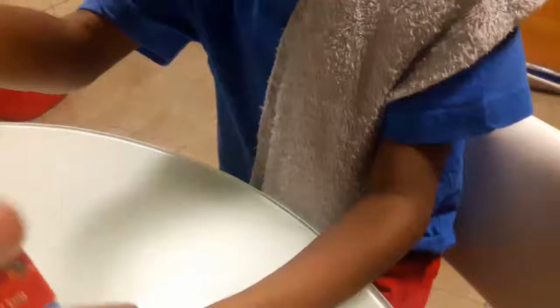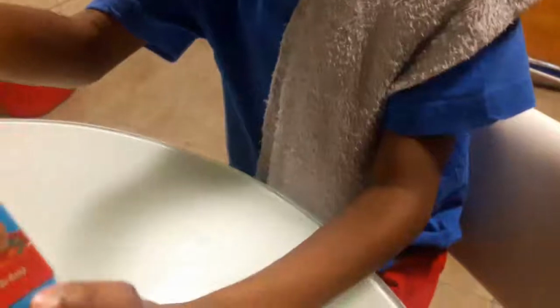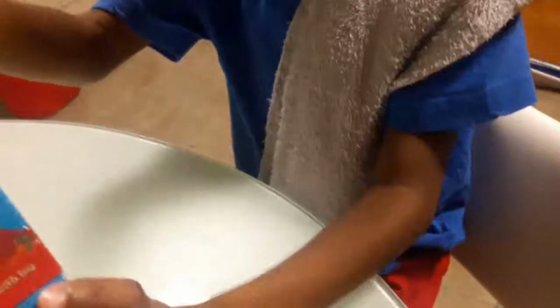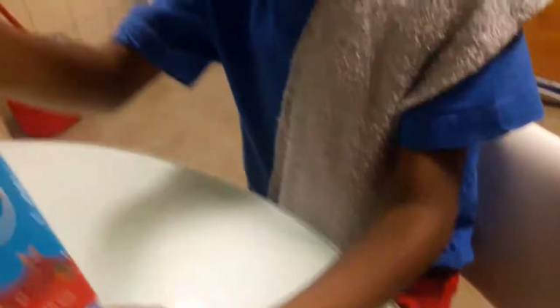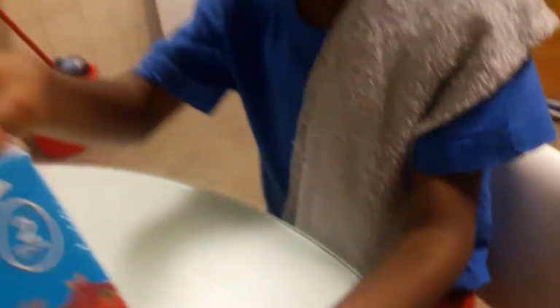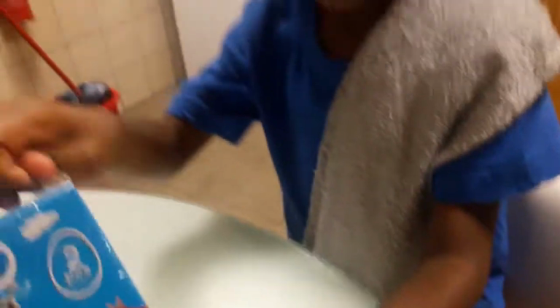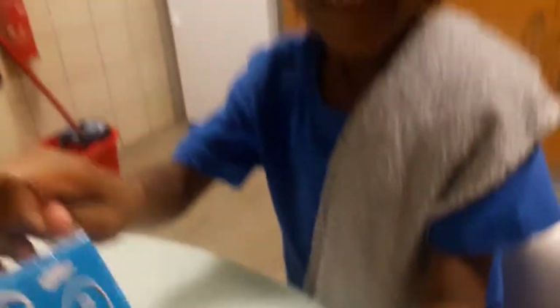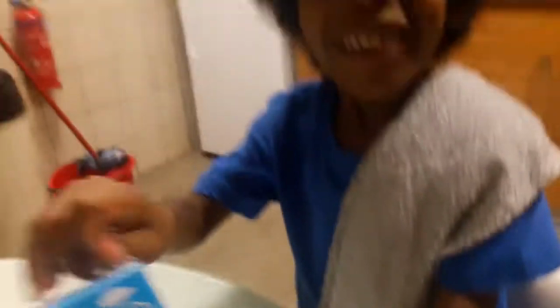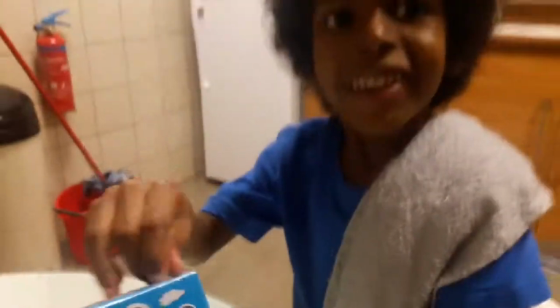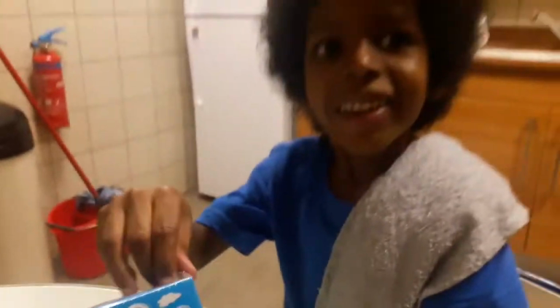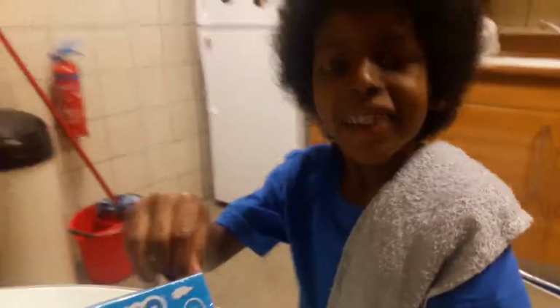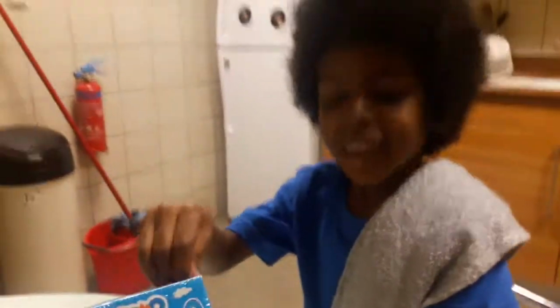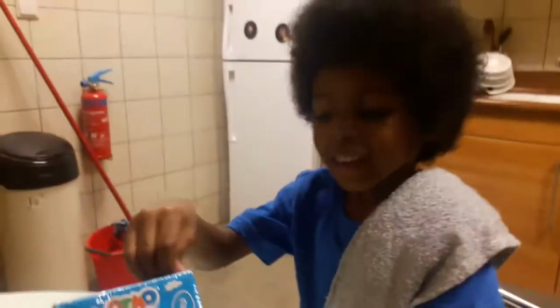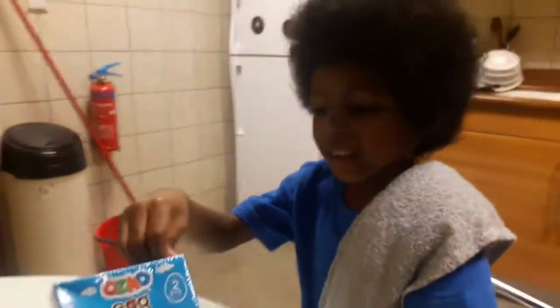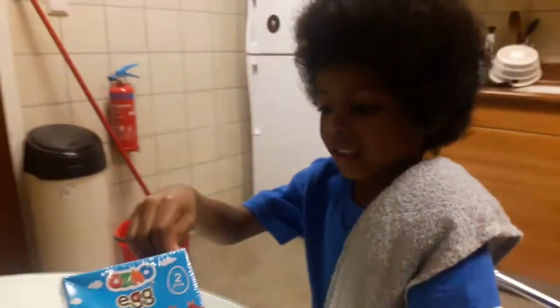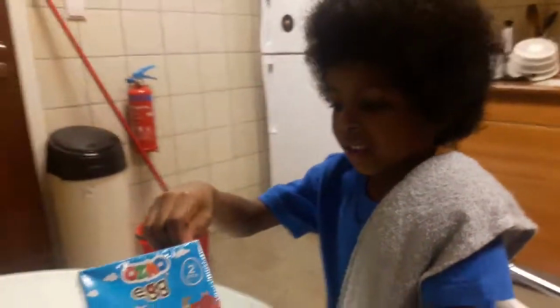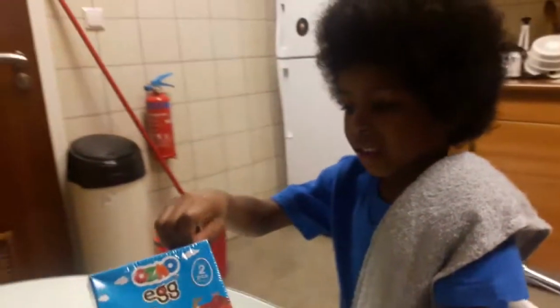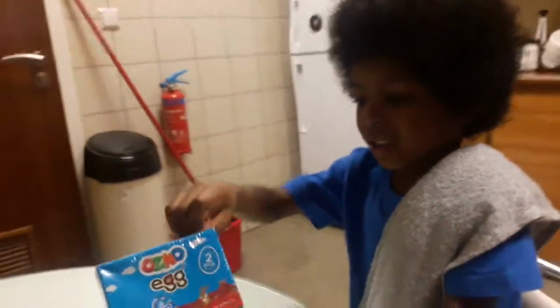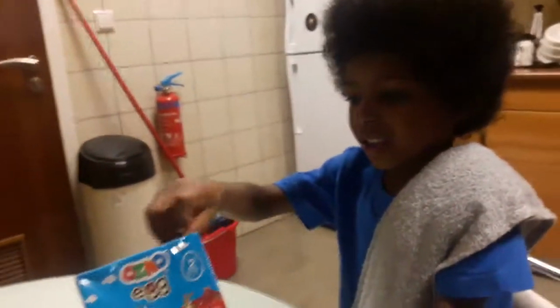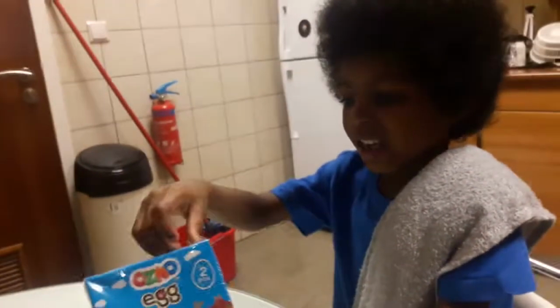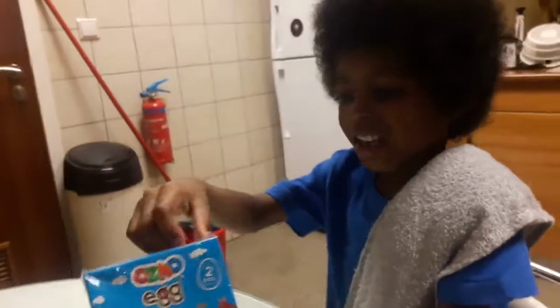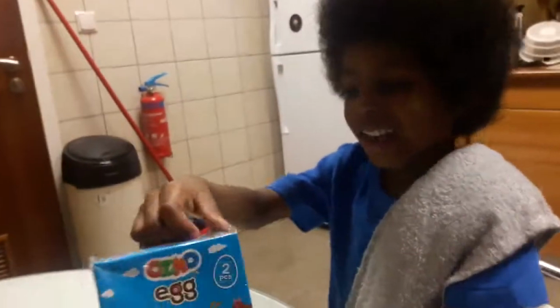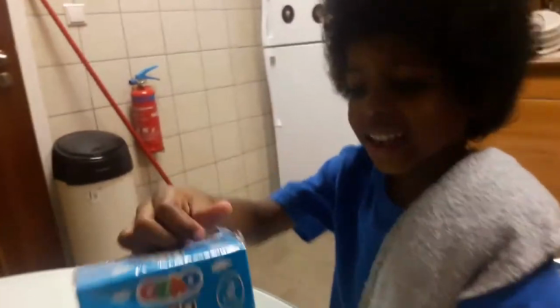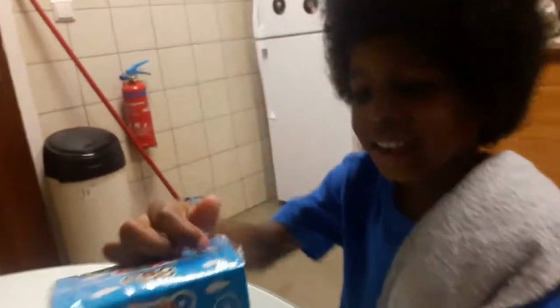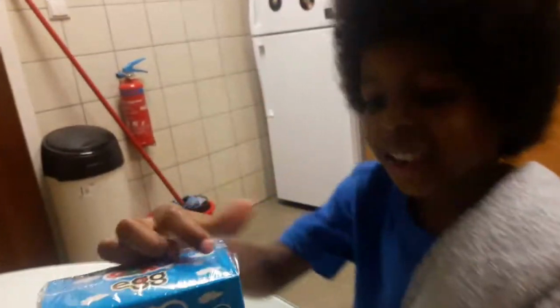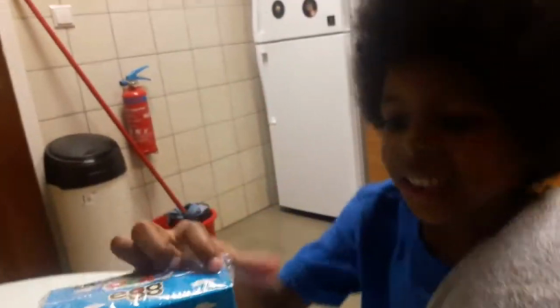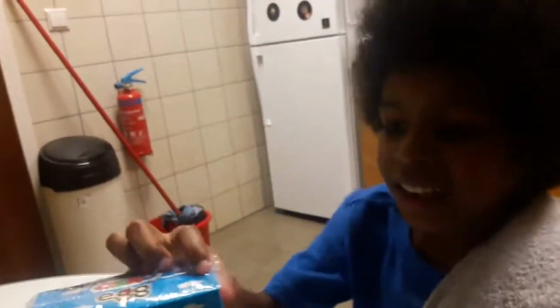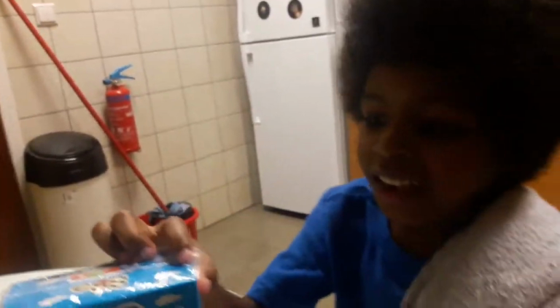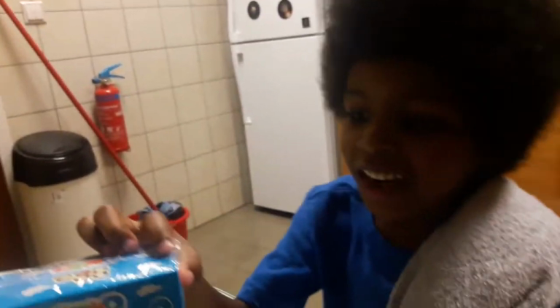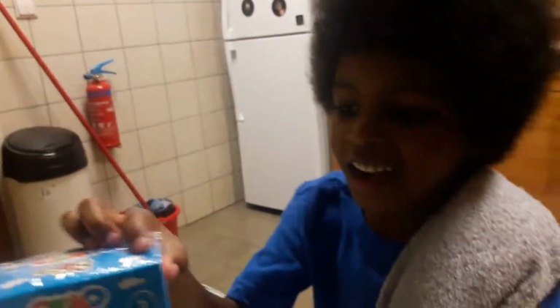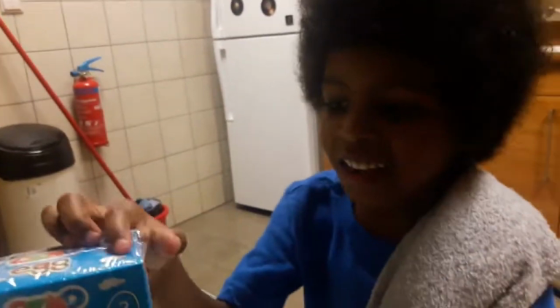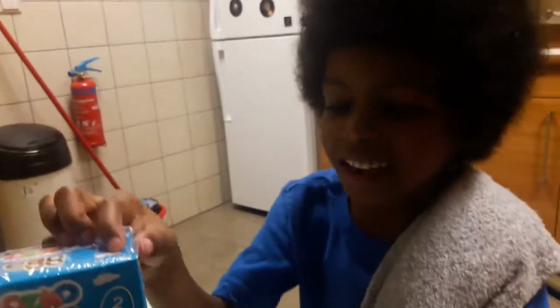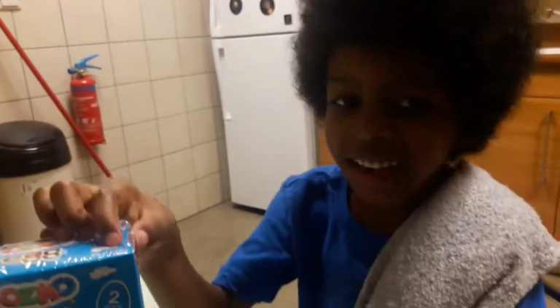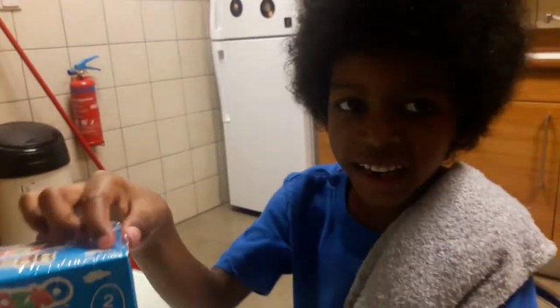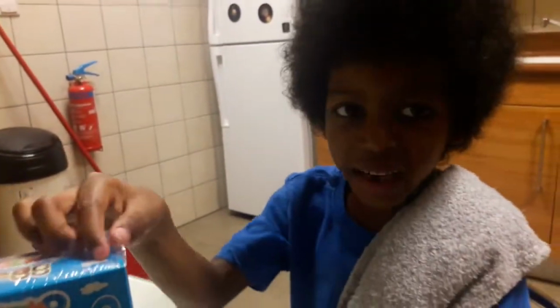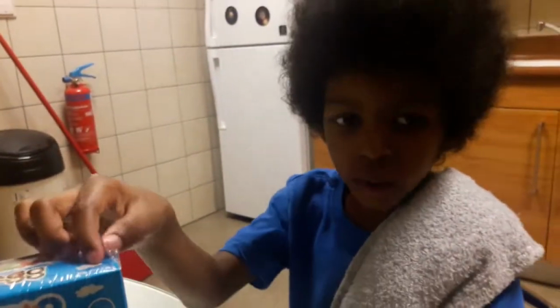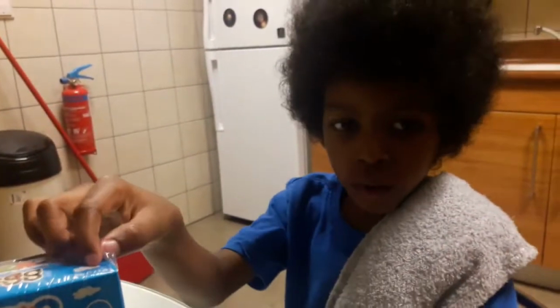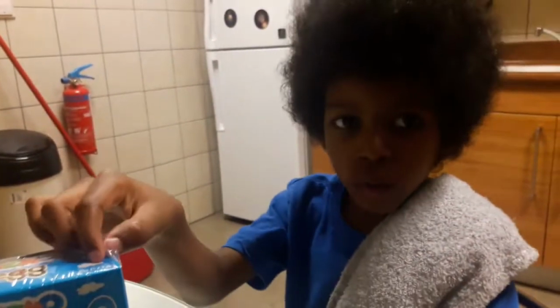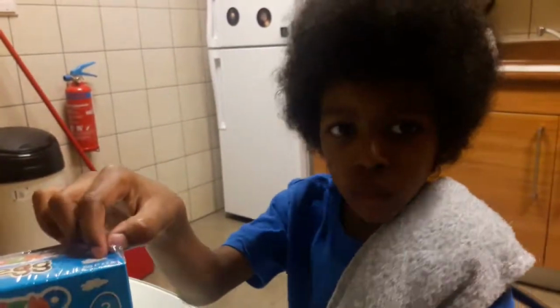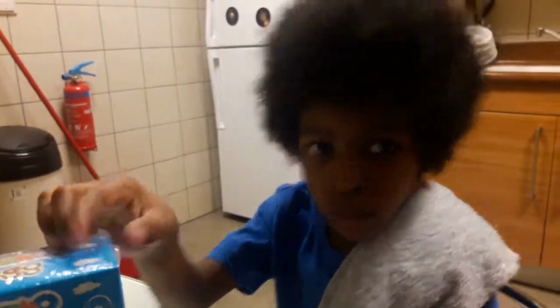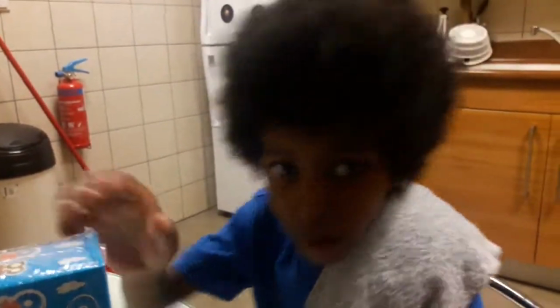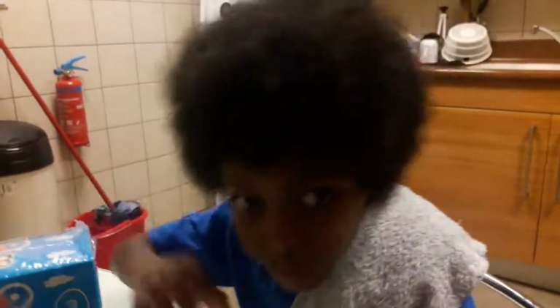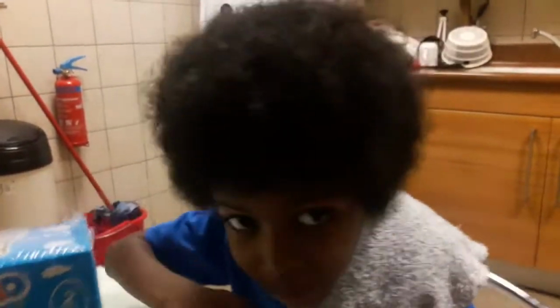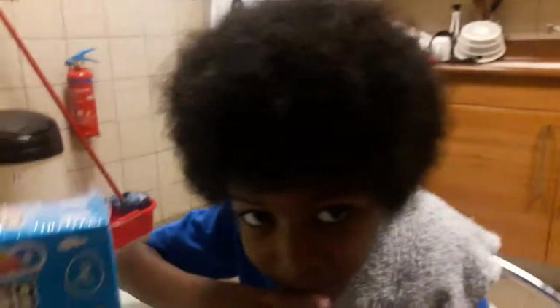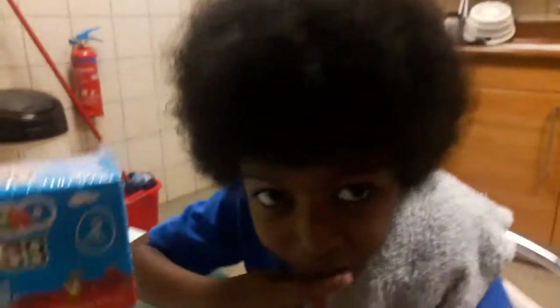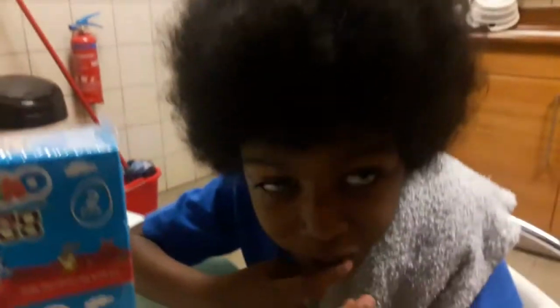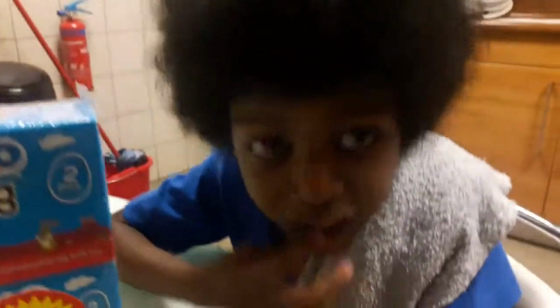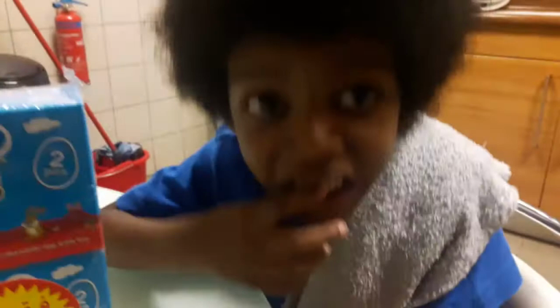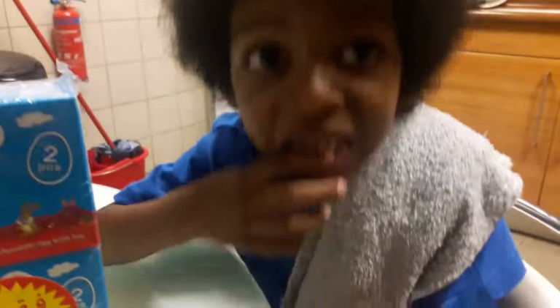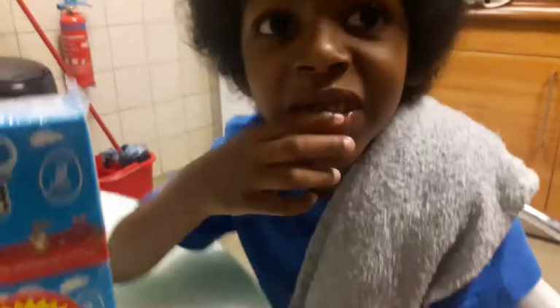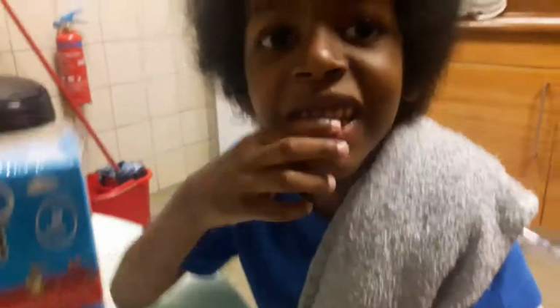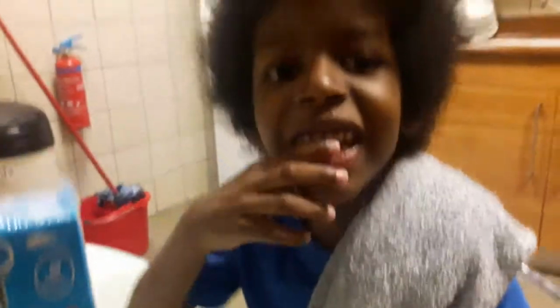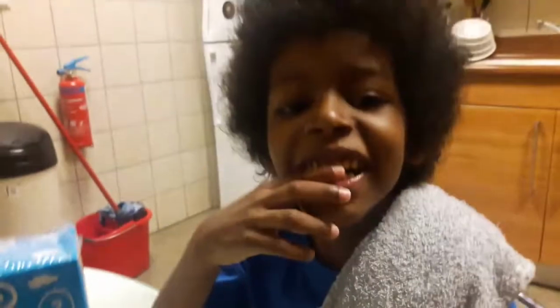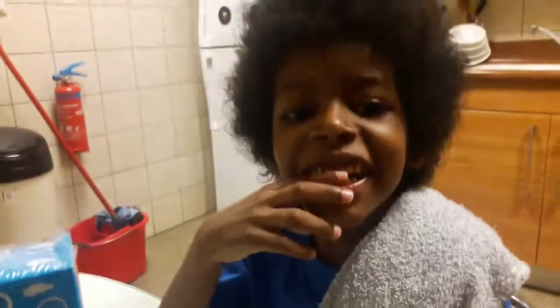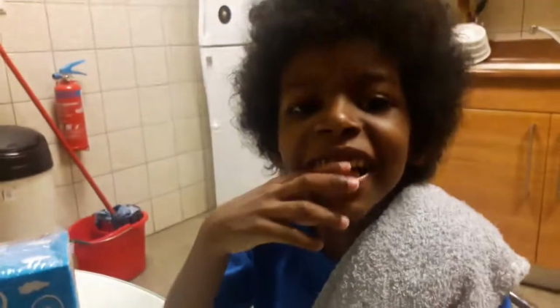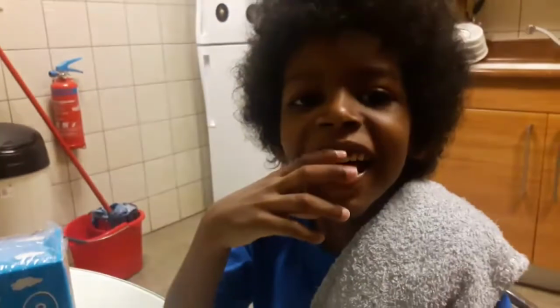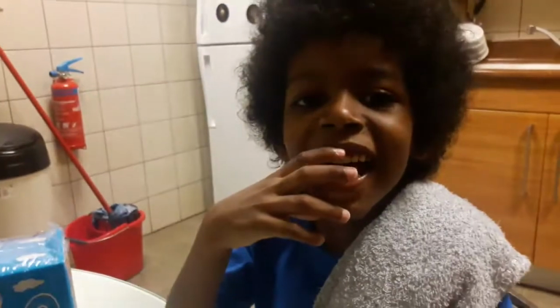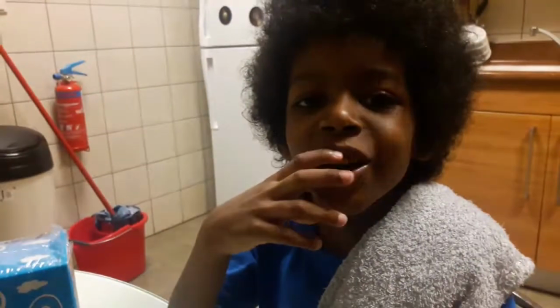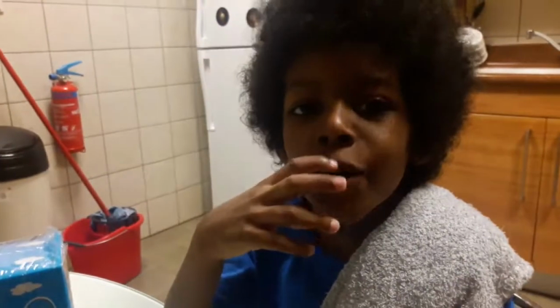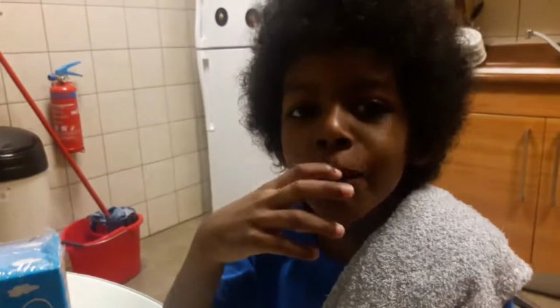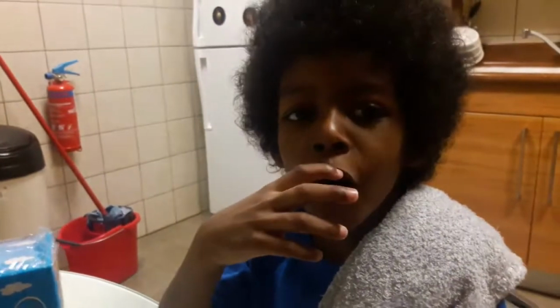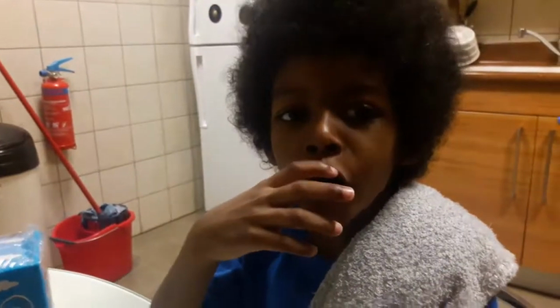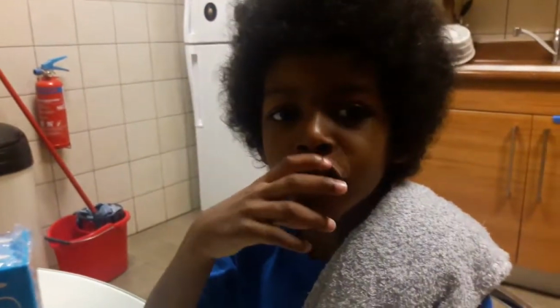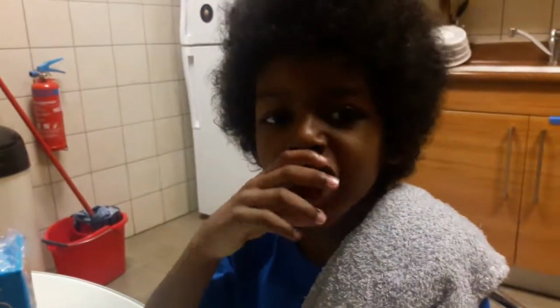What's up again? Hello guys, Landad here. Welcome to another egg unboxing.